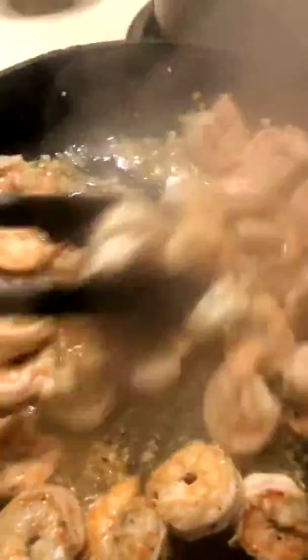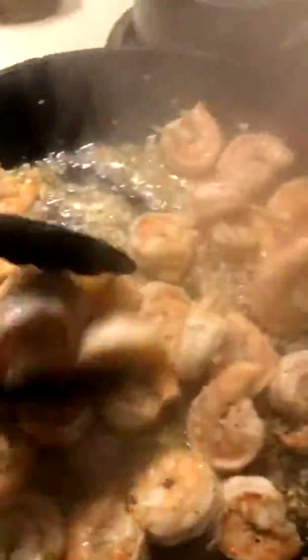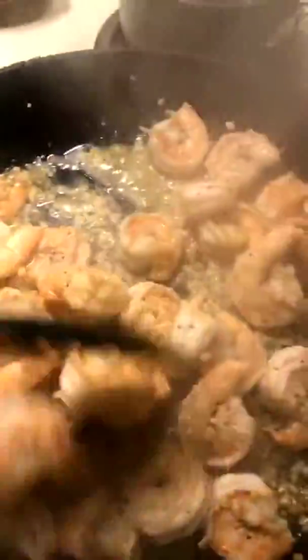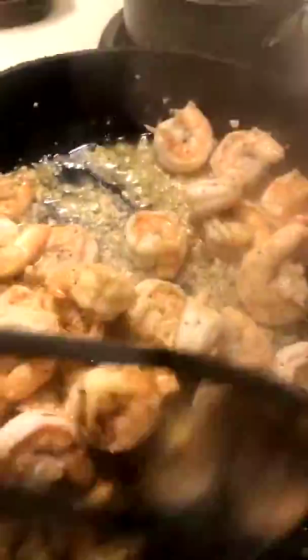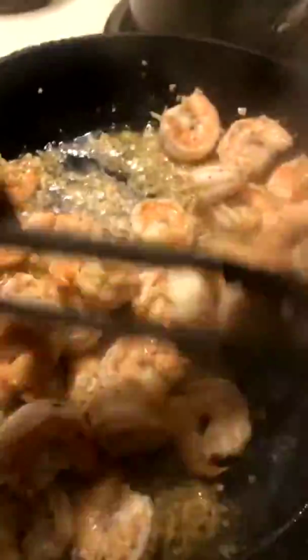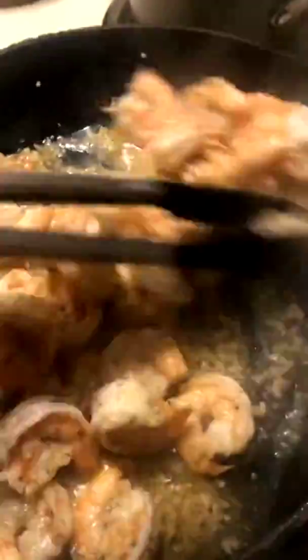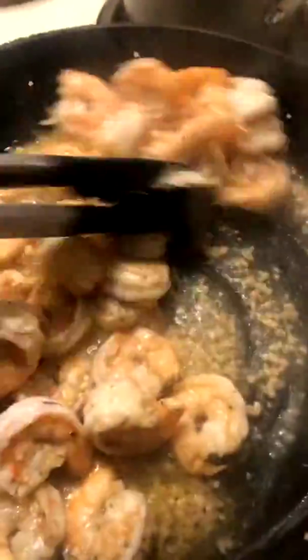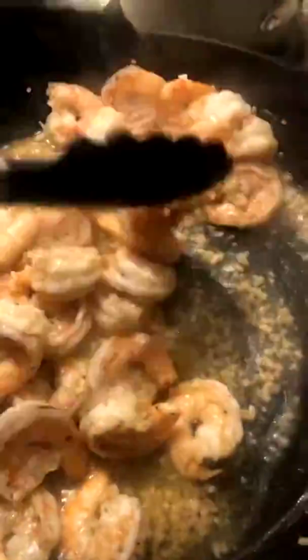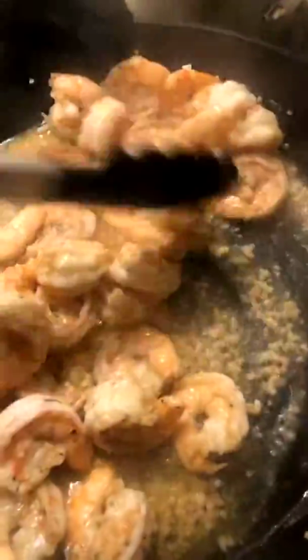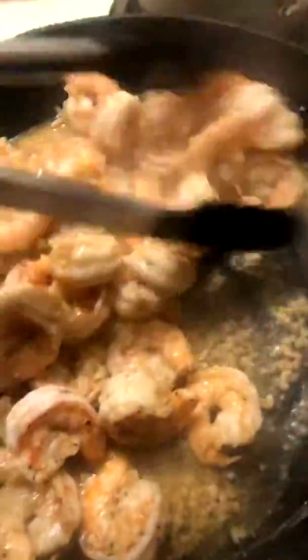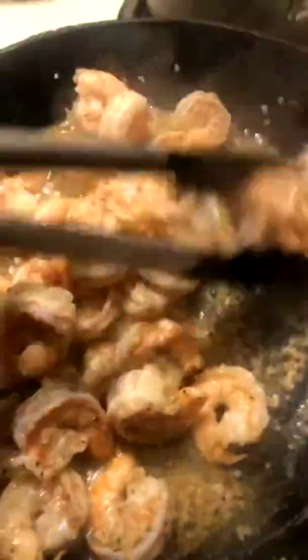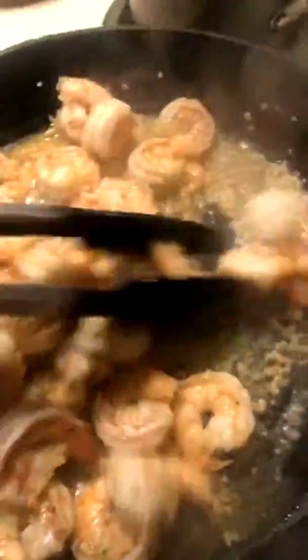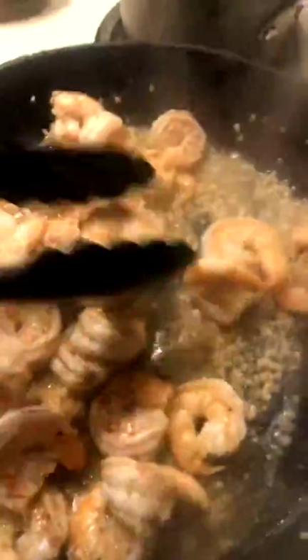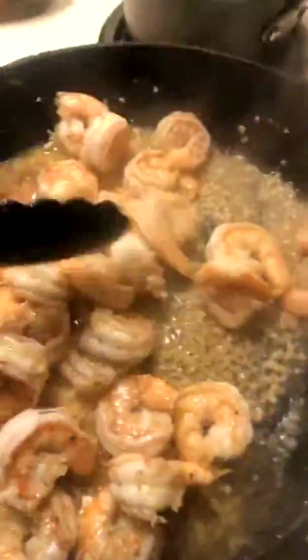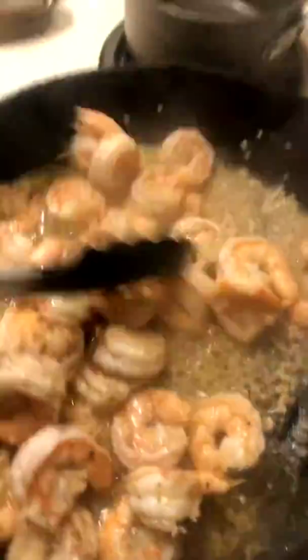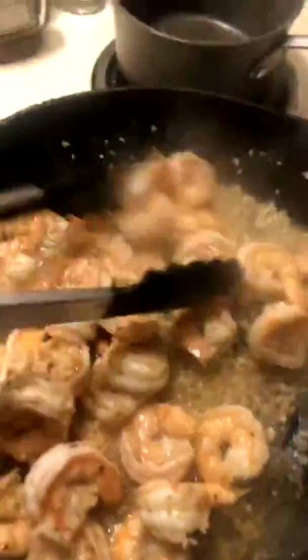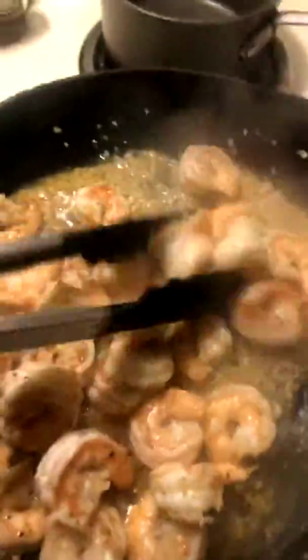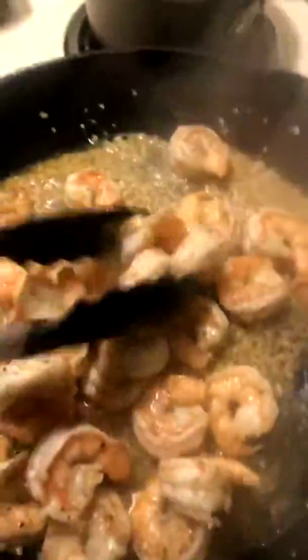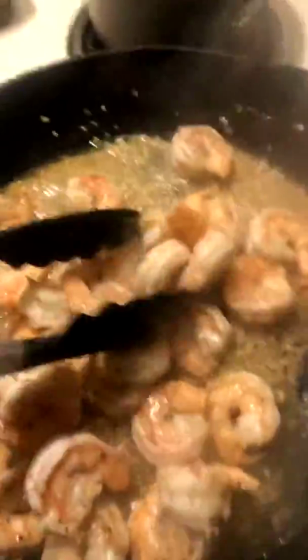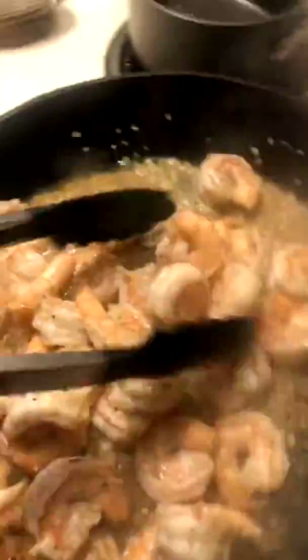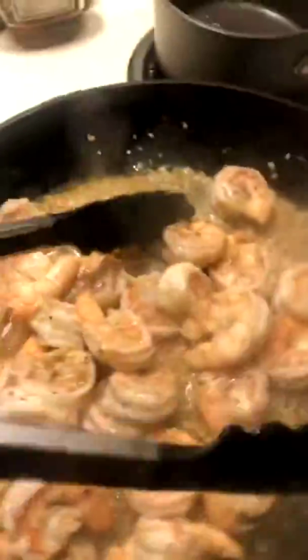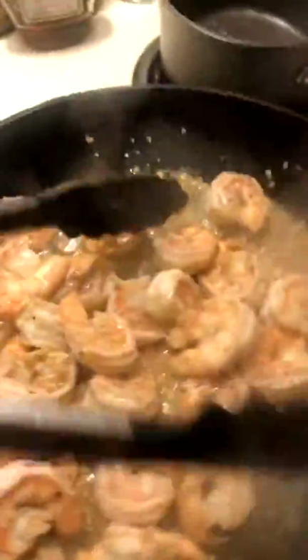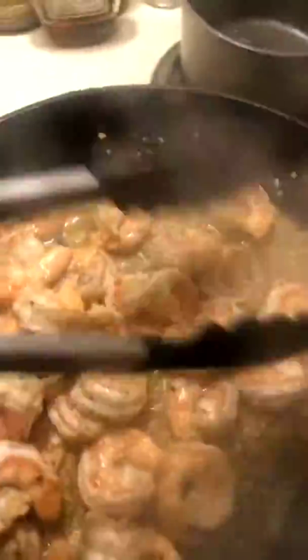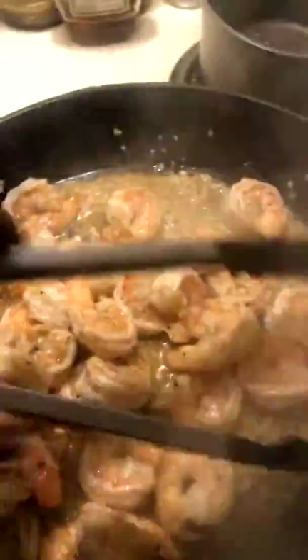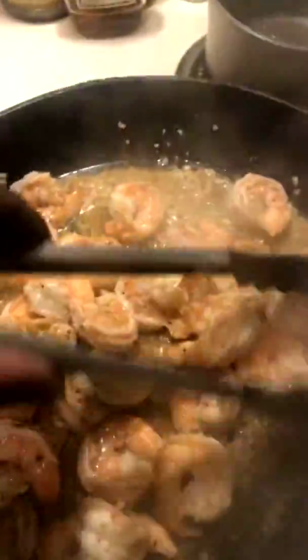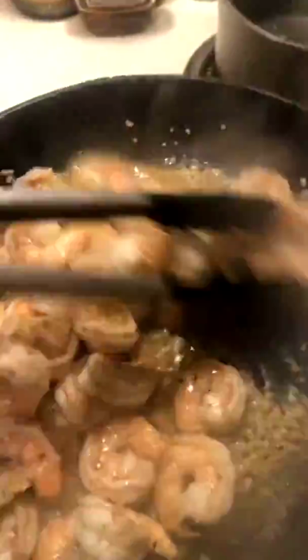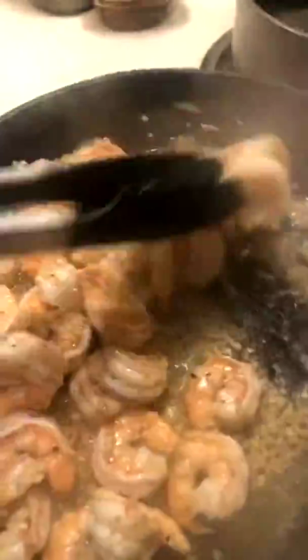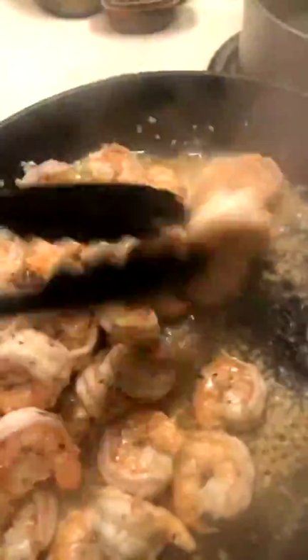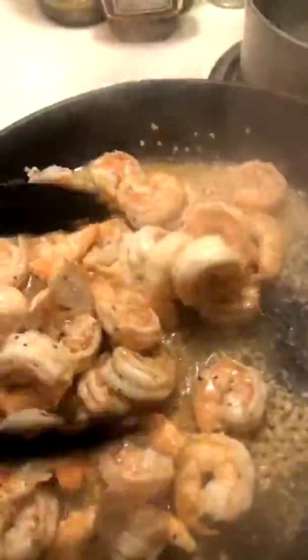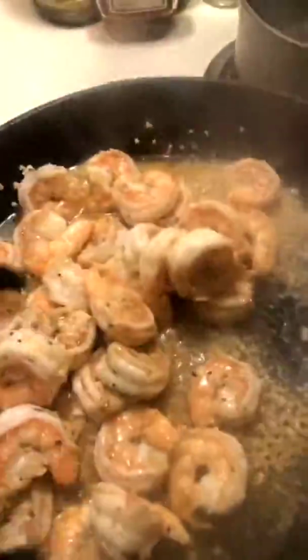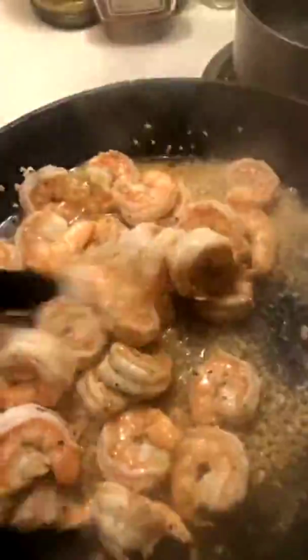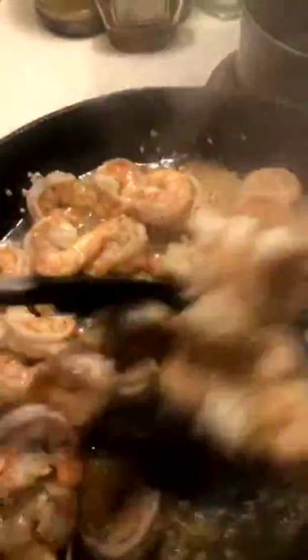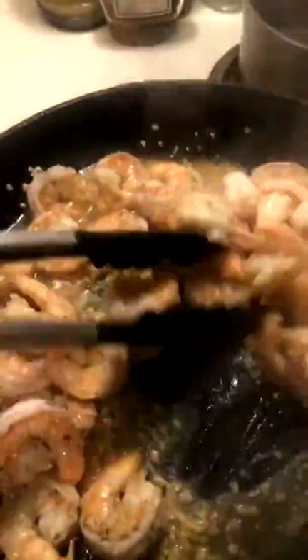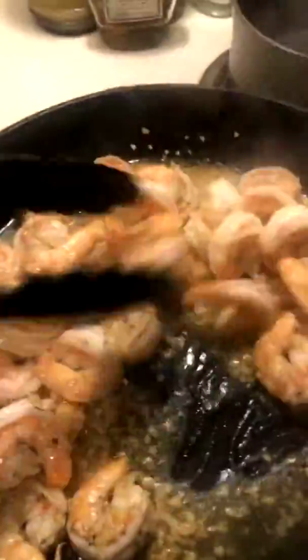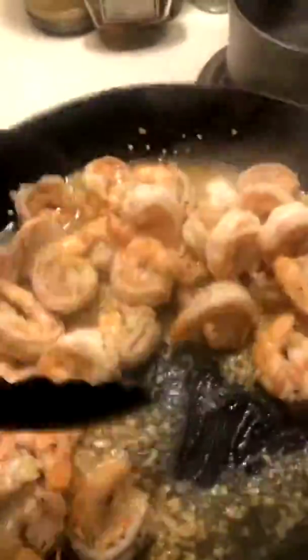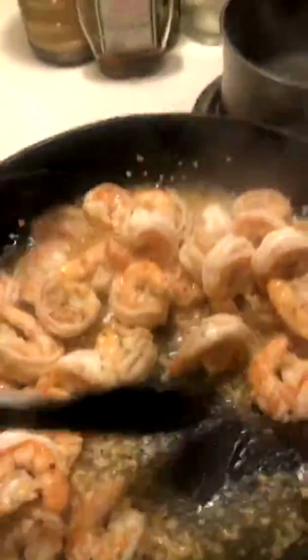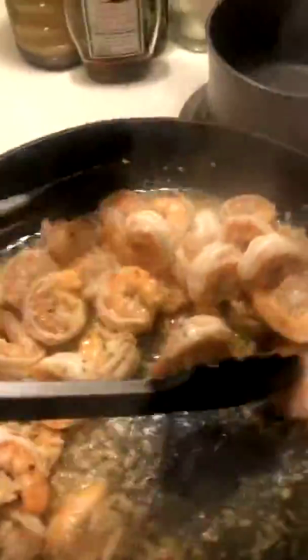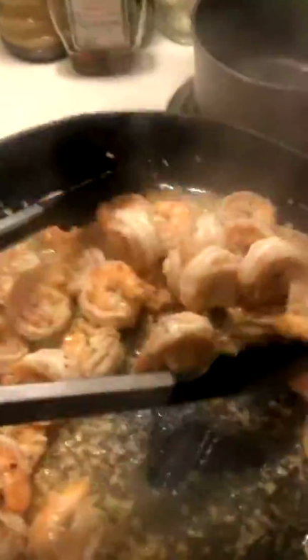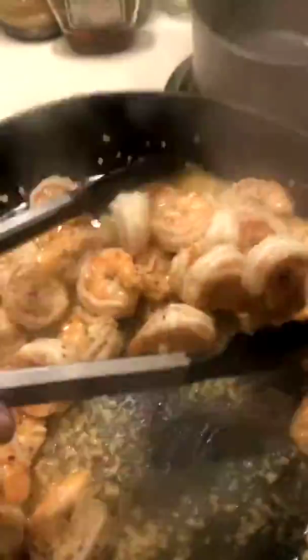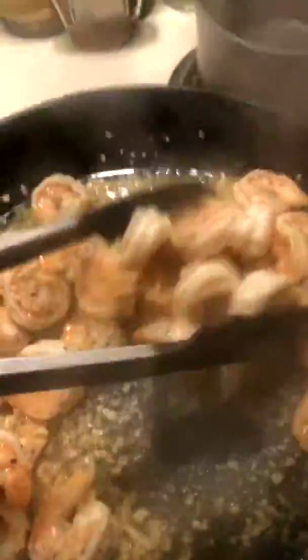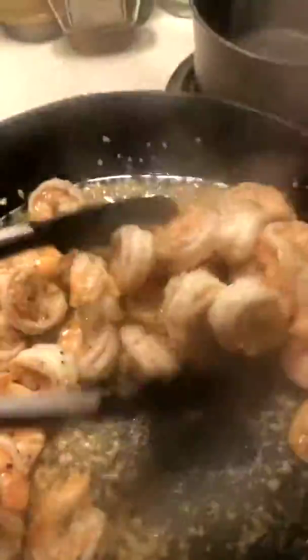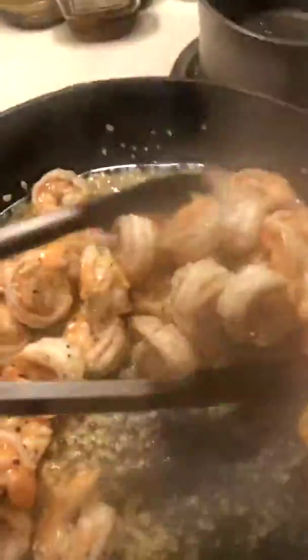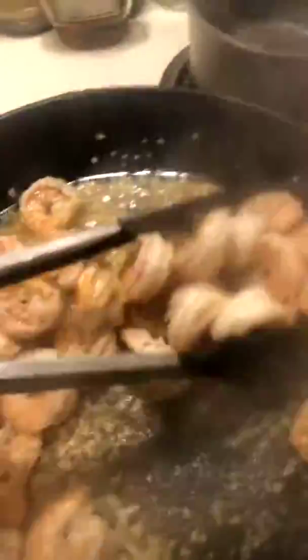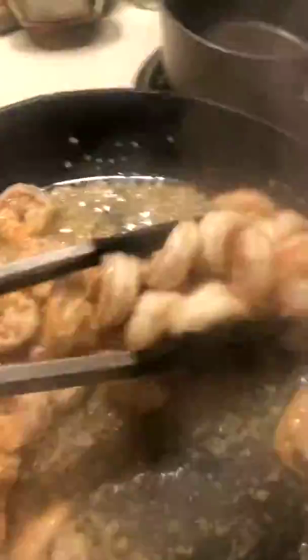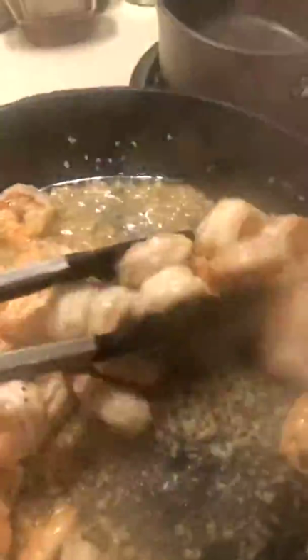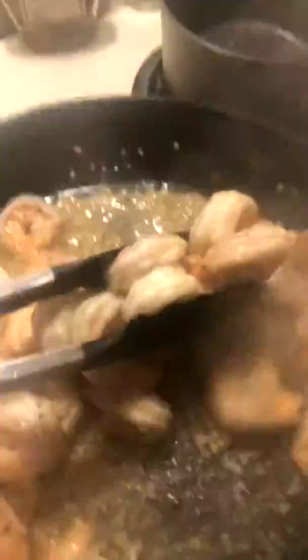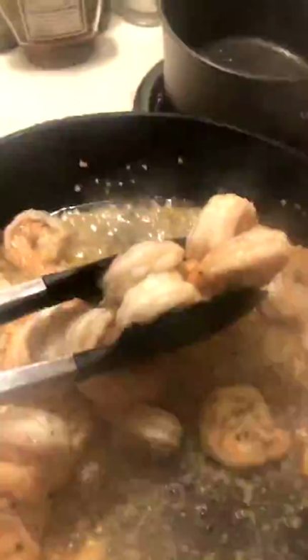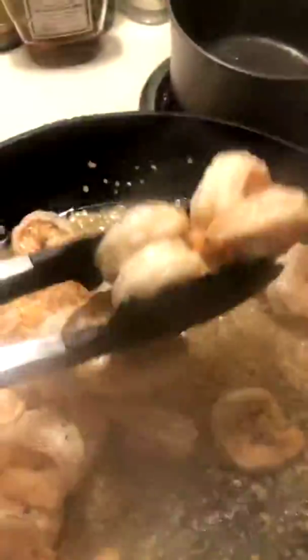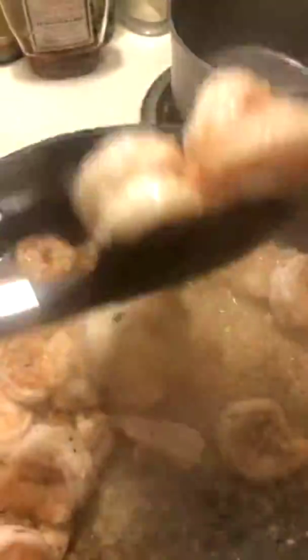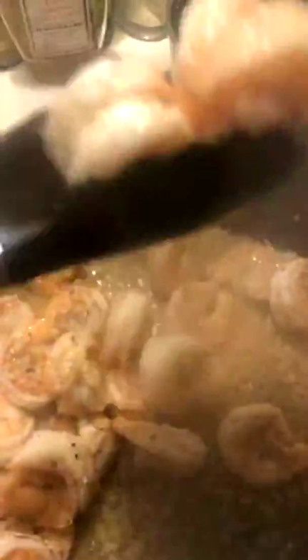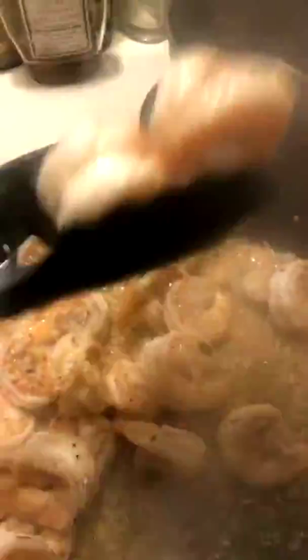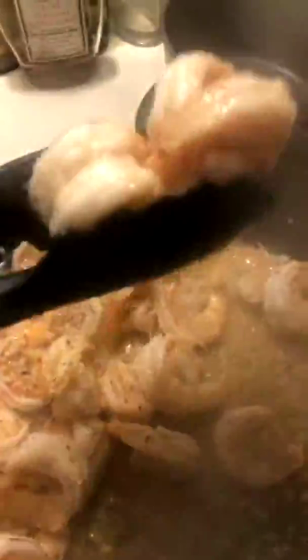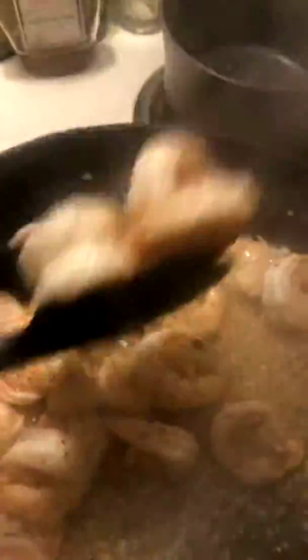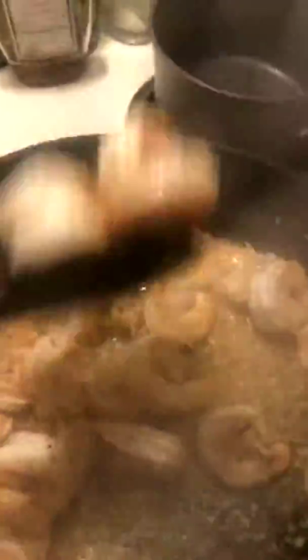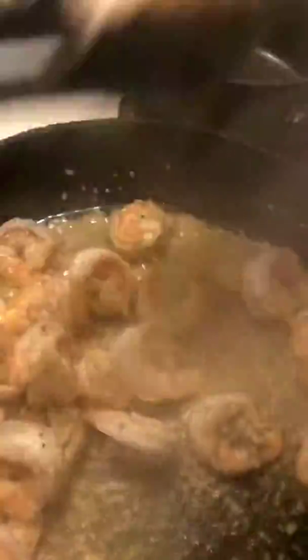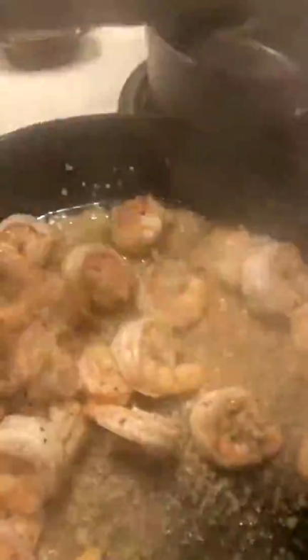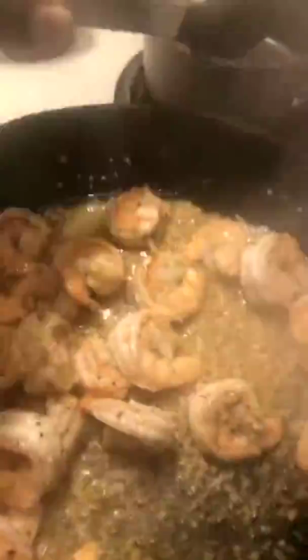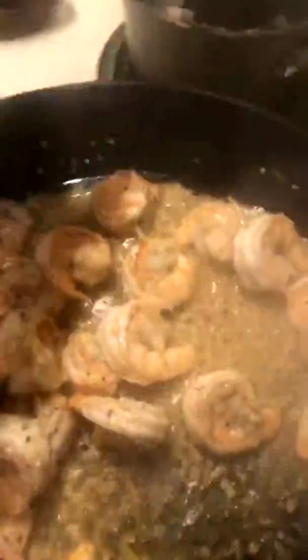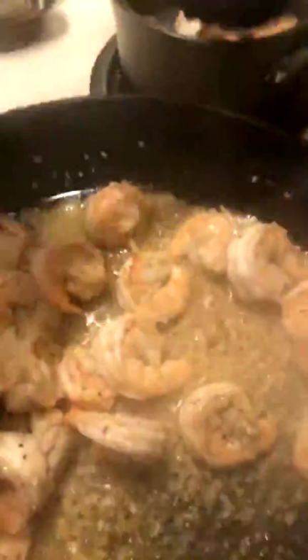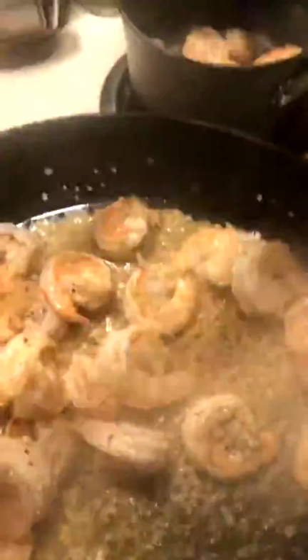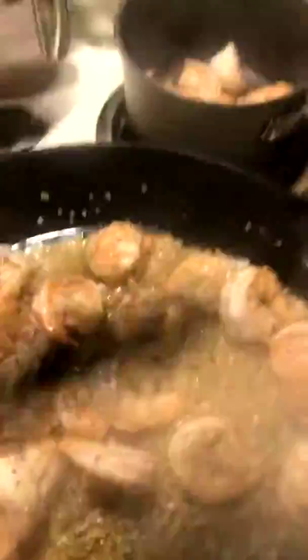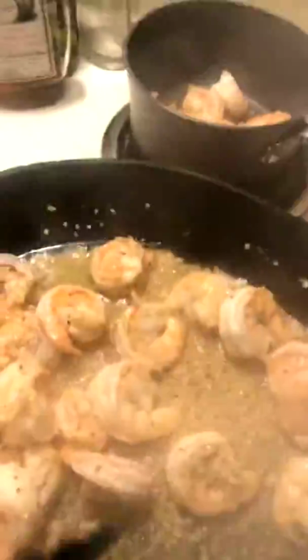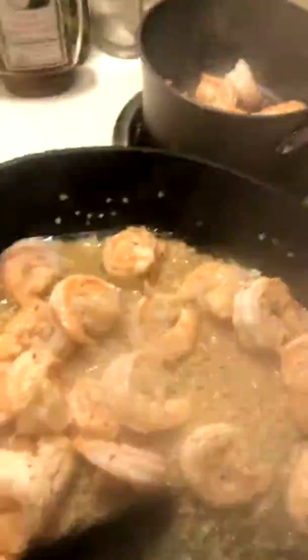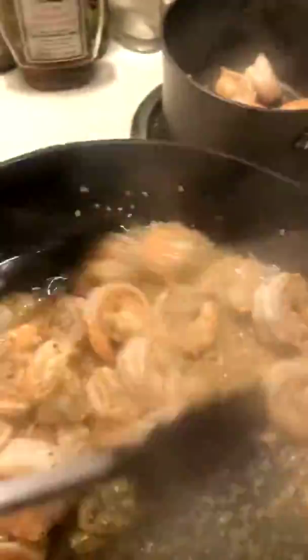Those are done, cooked enough. That shrimp is cooked enough, so I'm going to take them out.